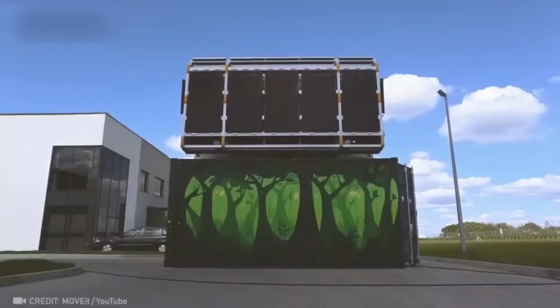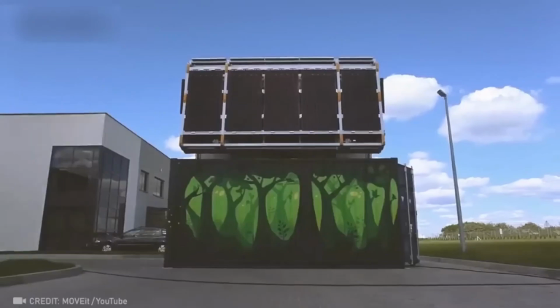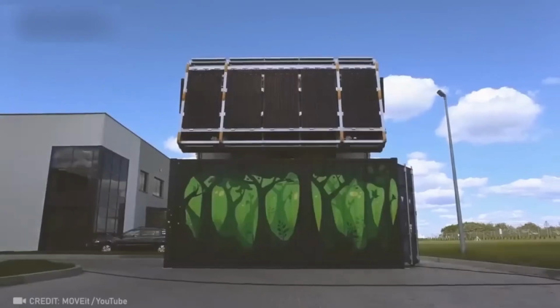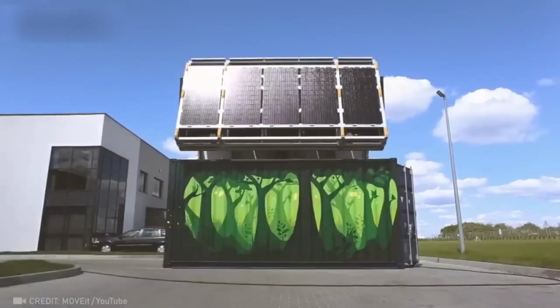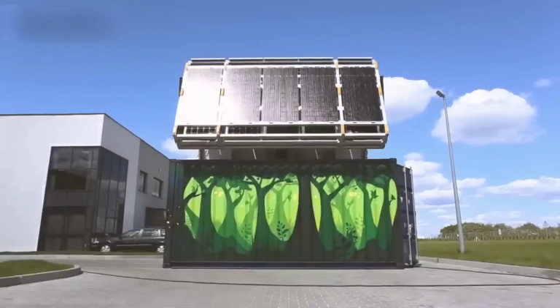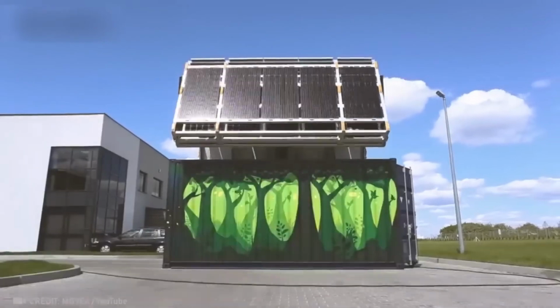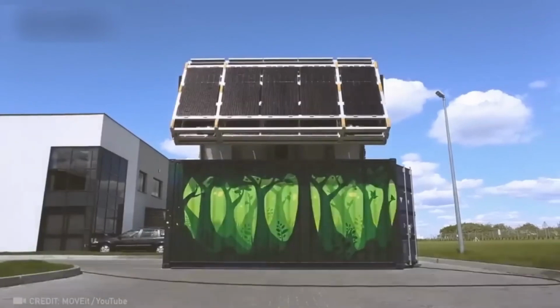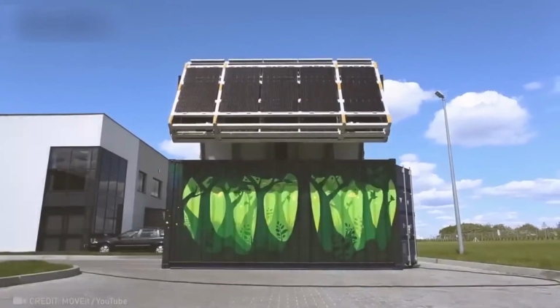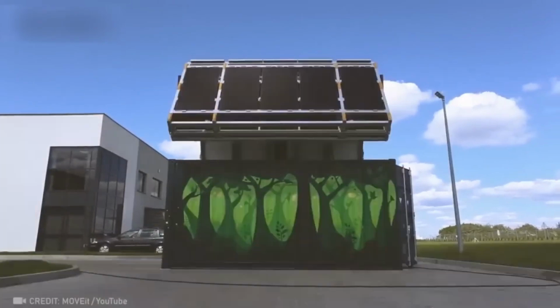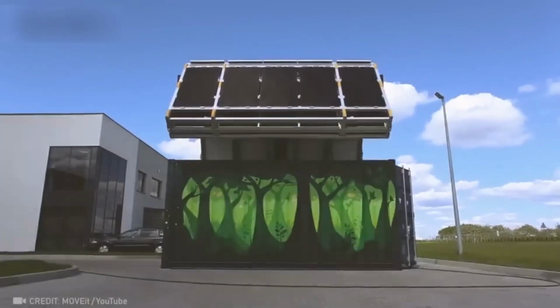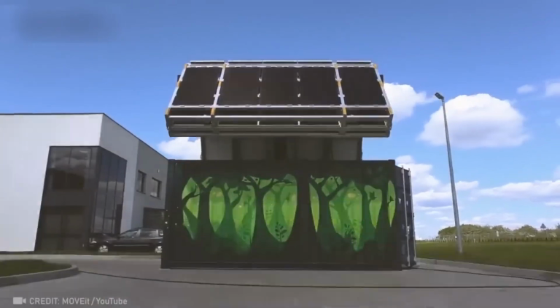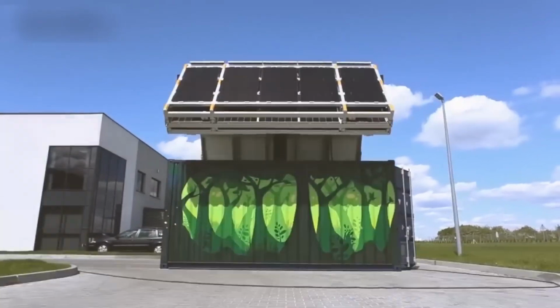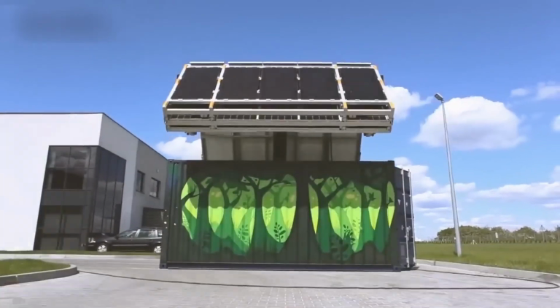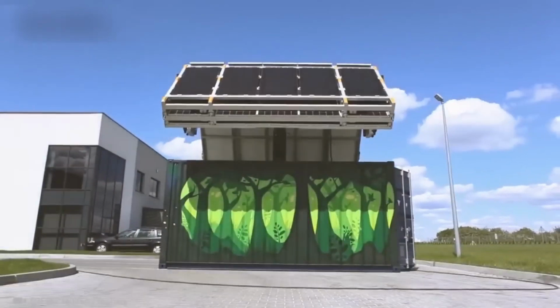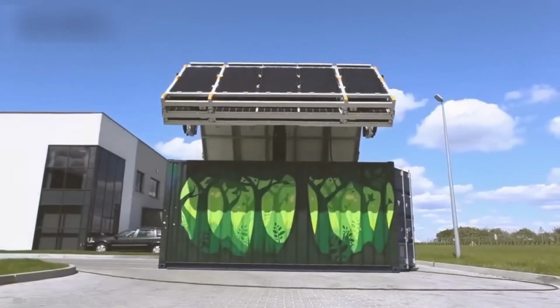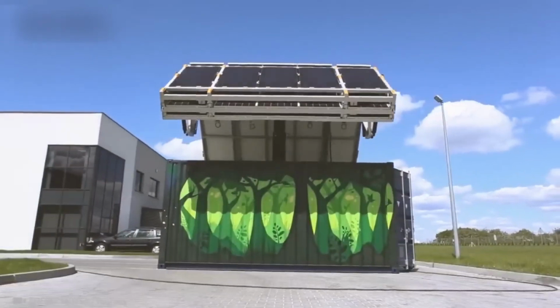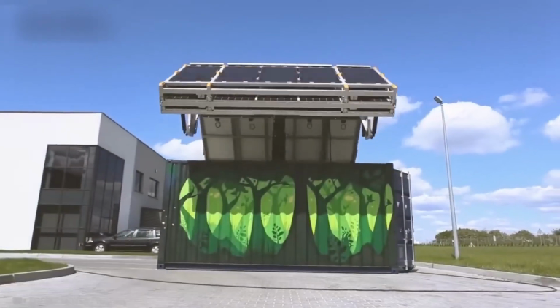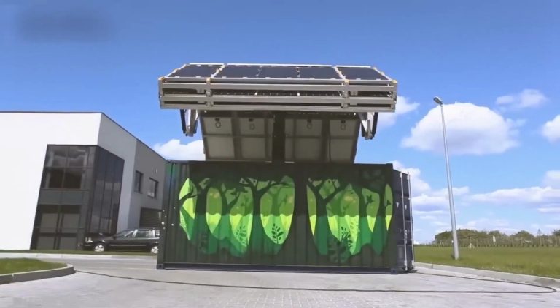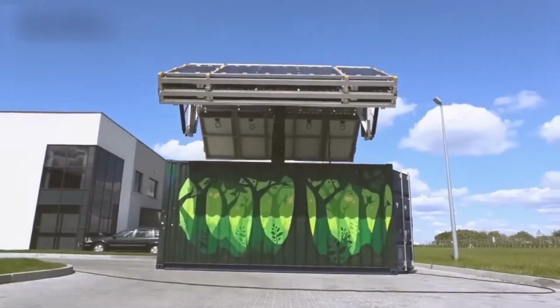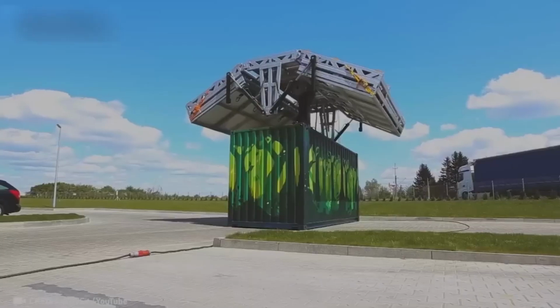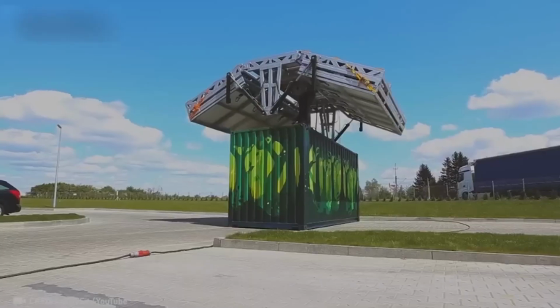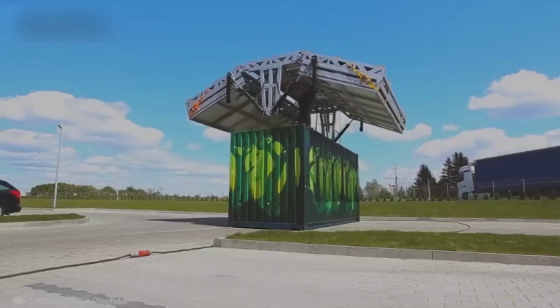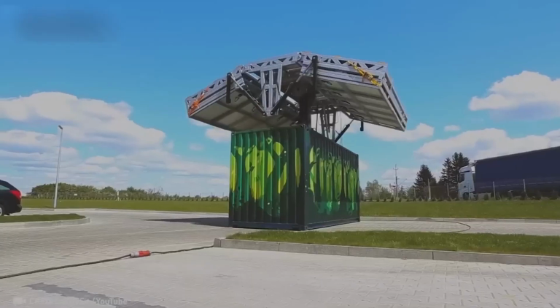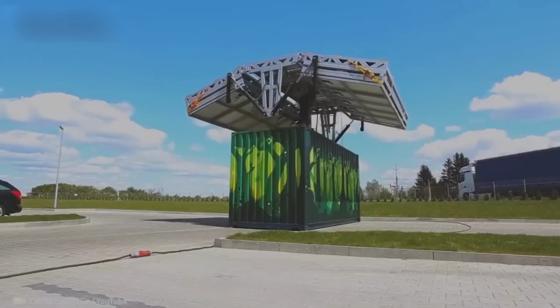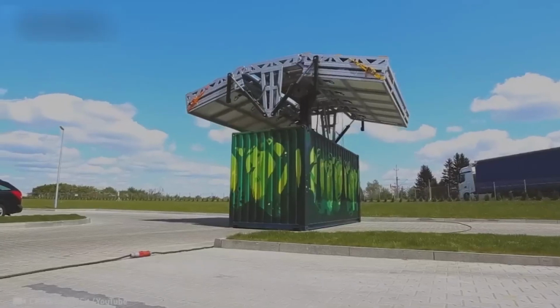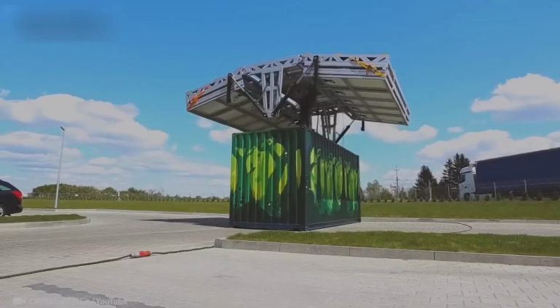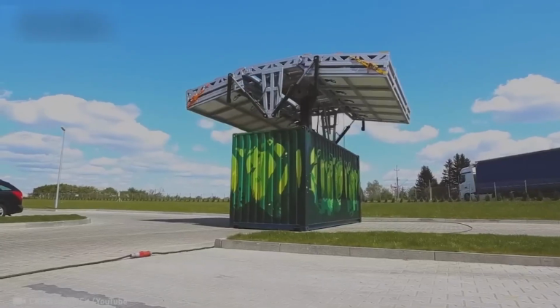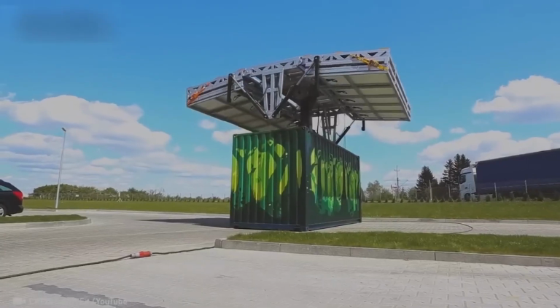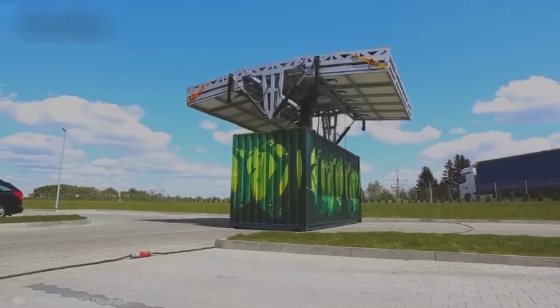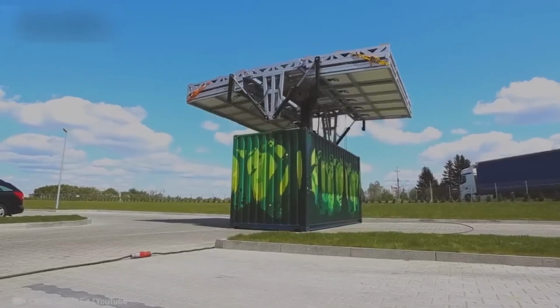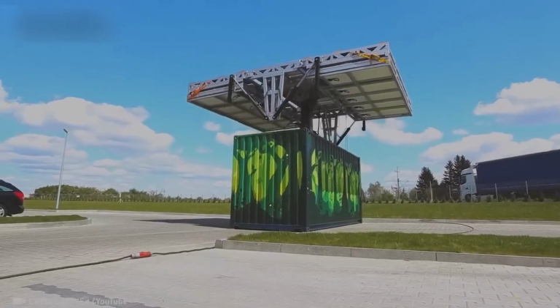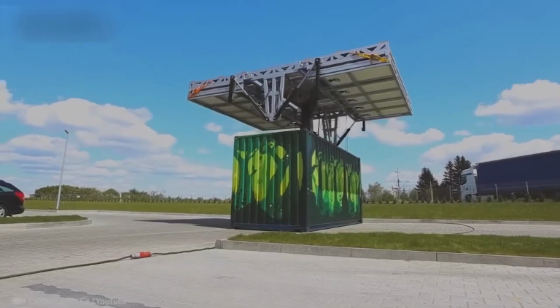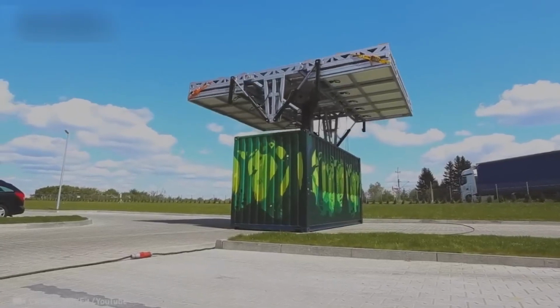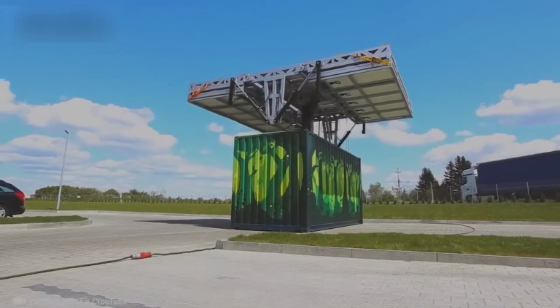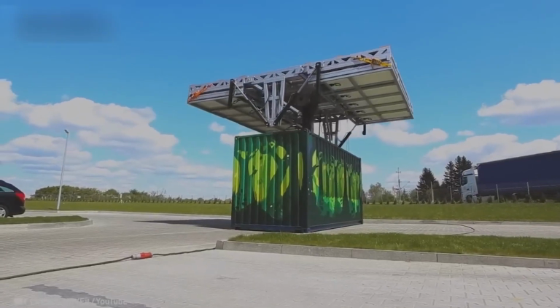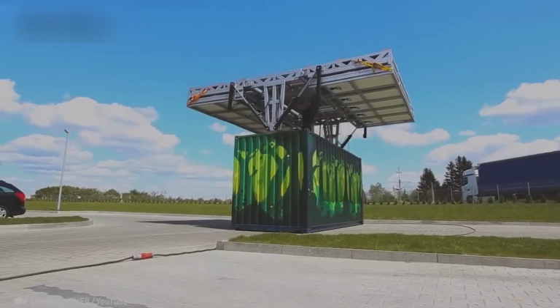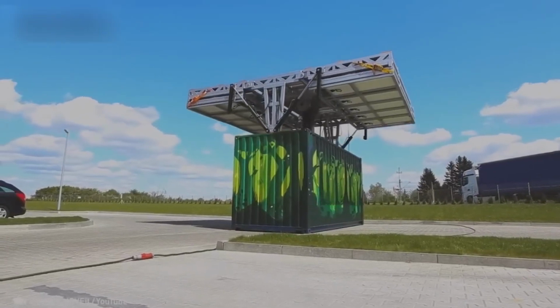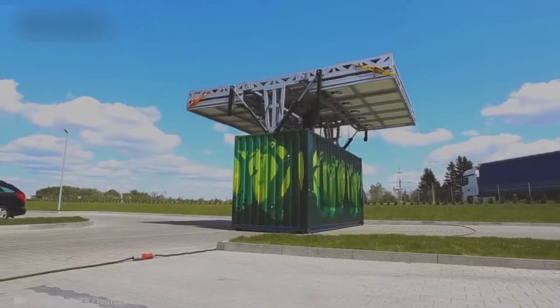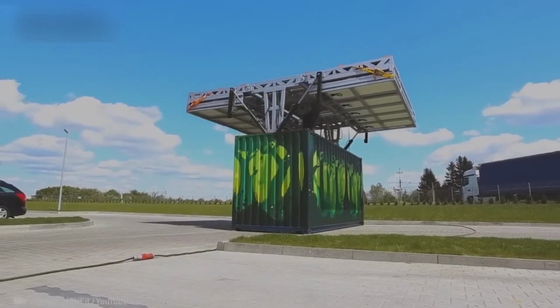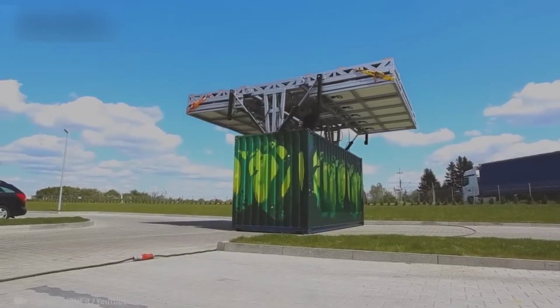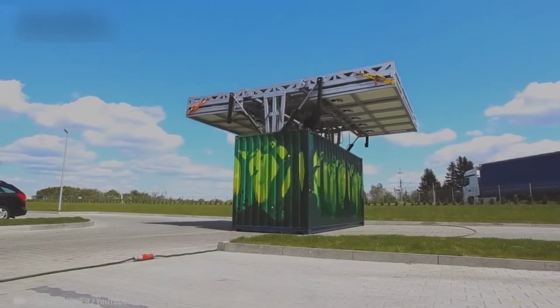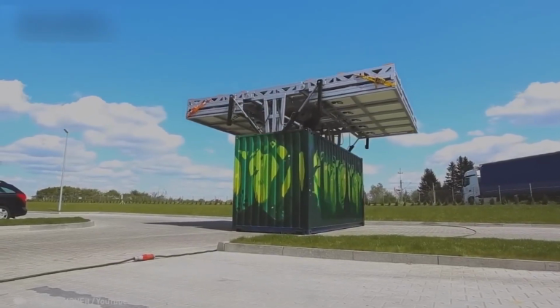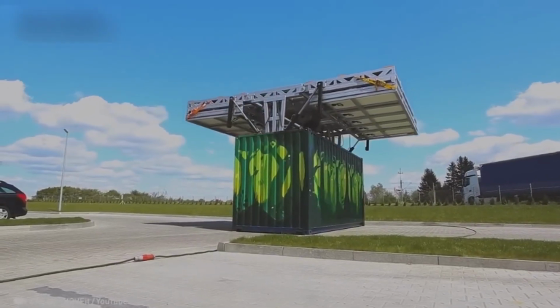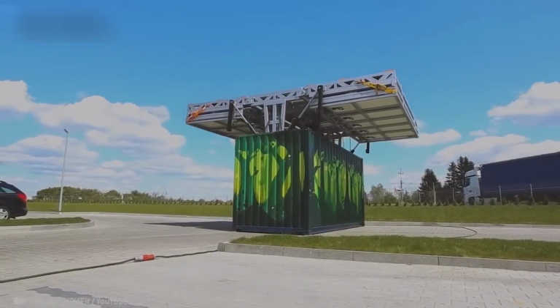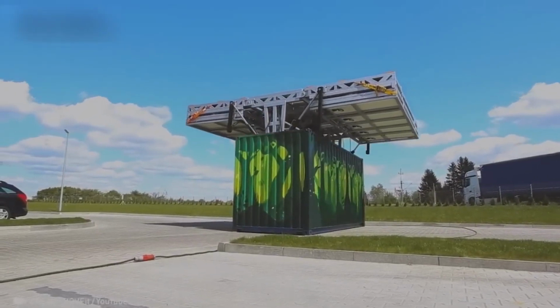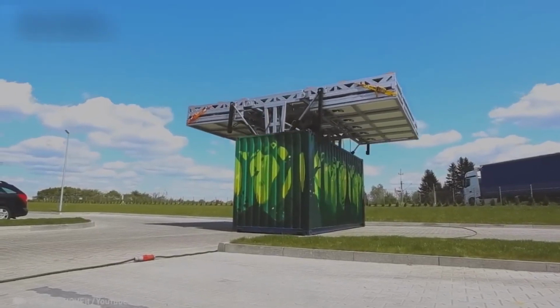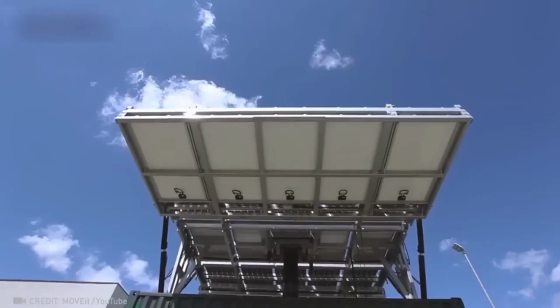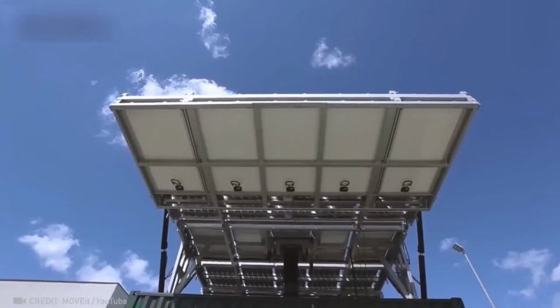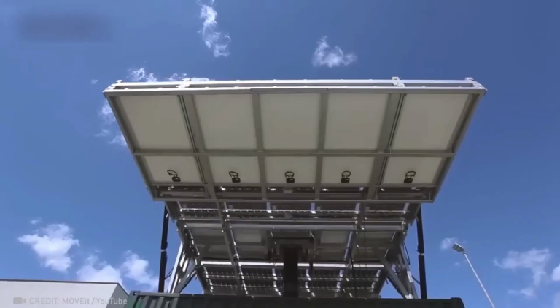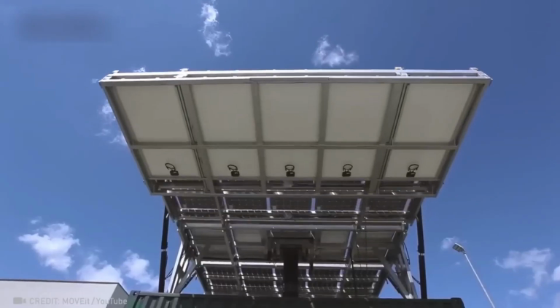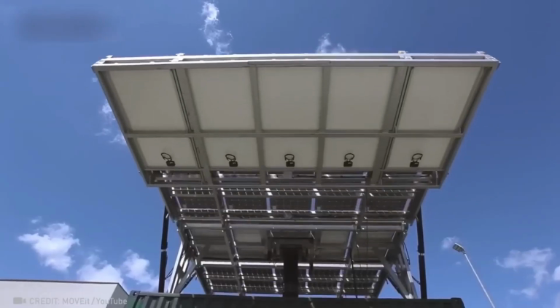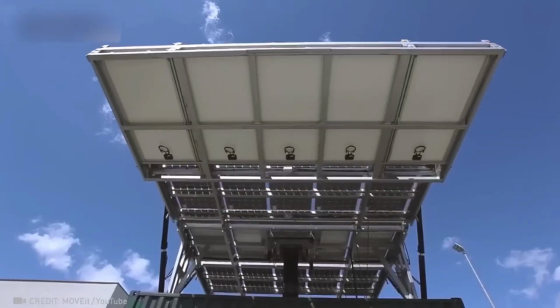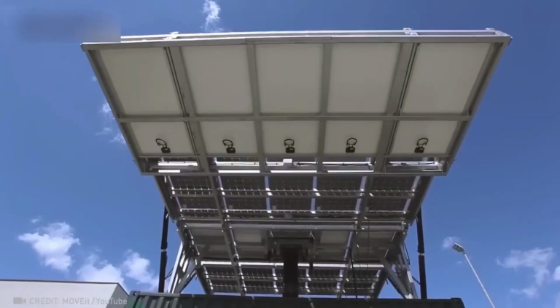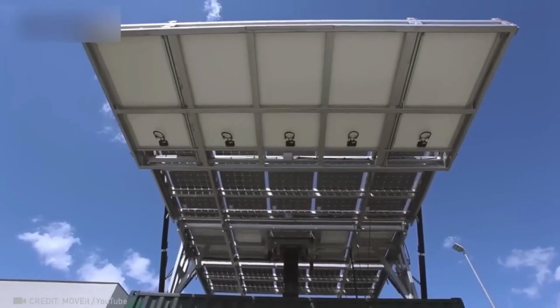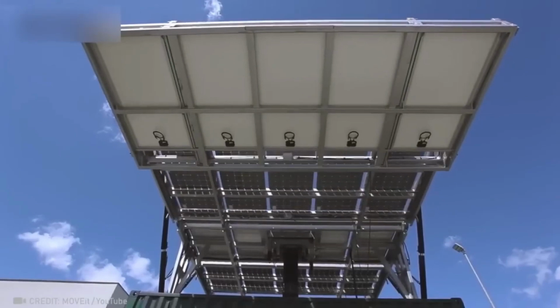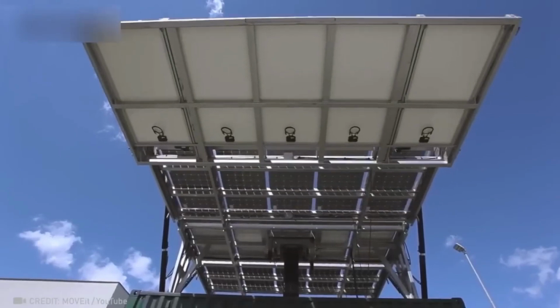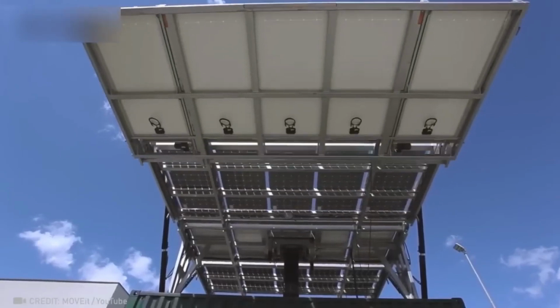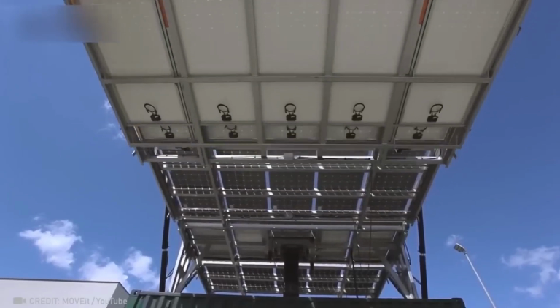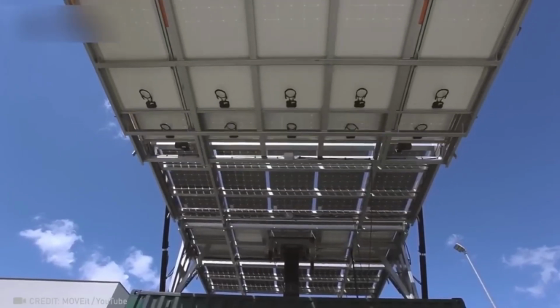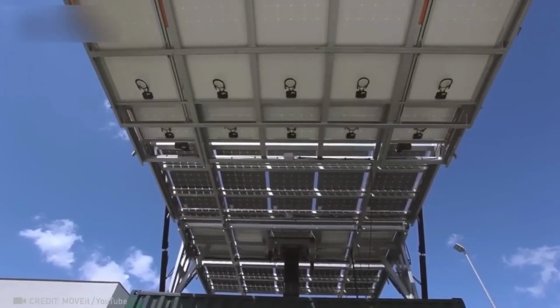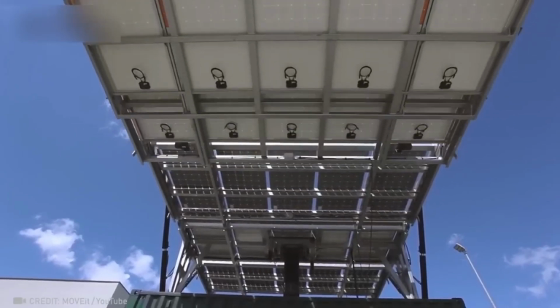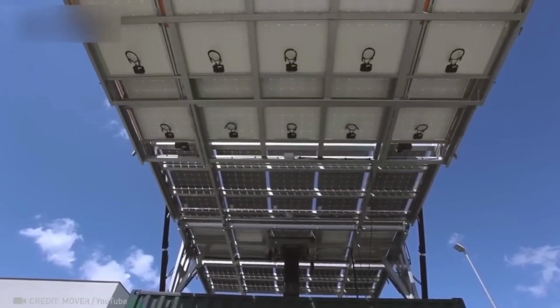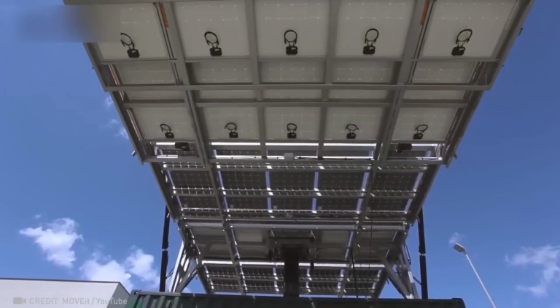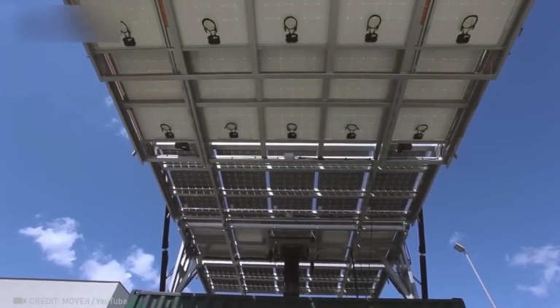This is an entire mobile solar power plant featuring 35 panels, a sun tracking system, and even automatic deployment.